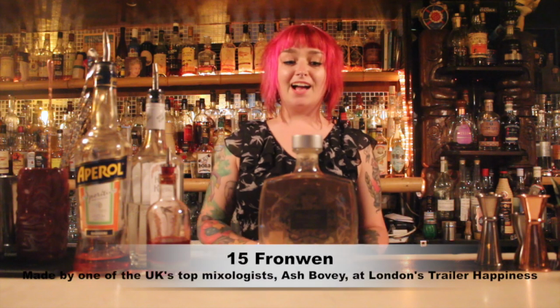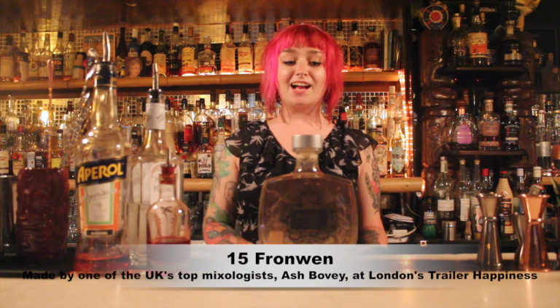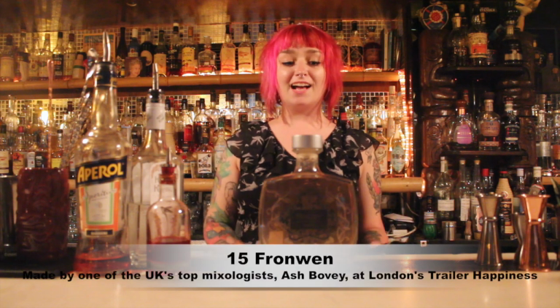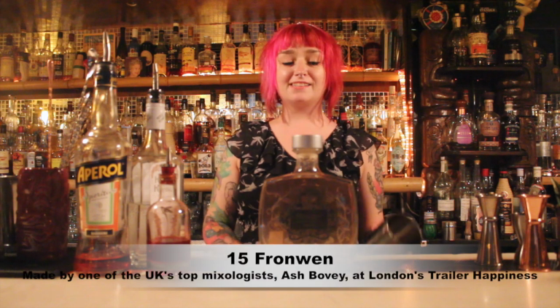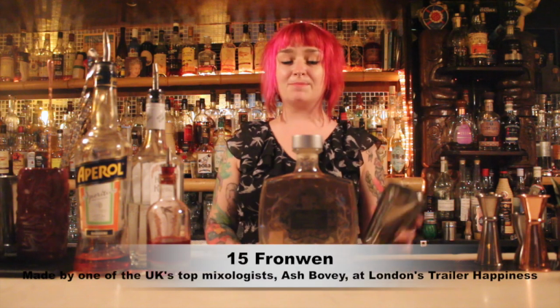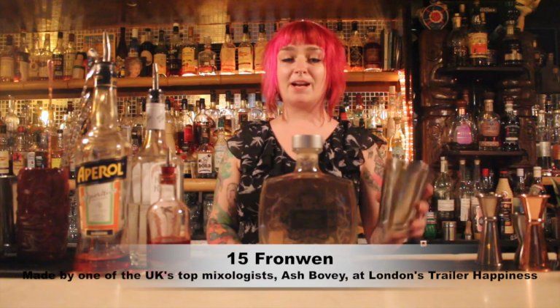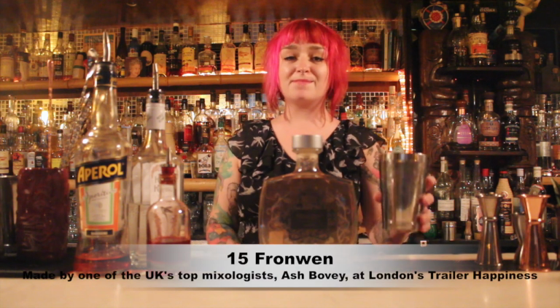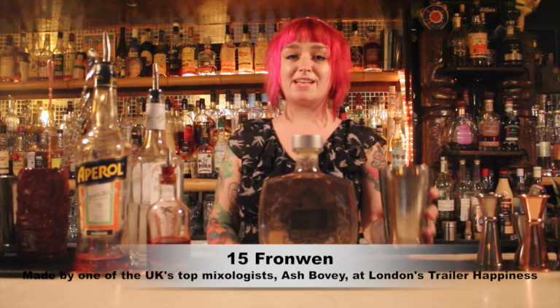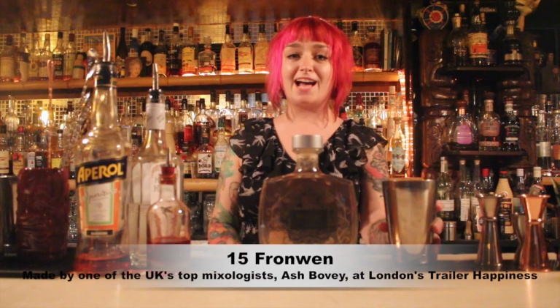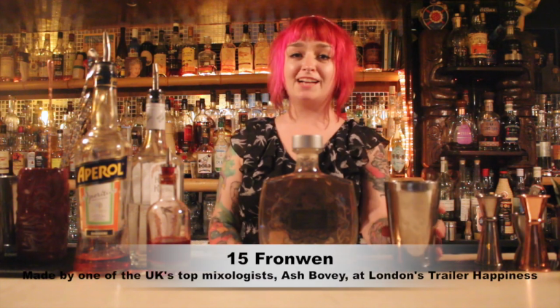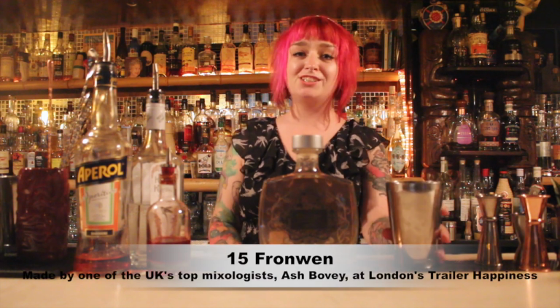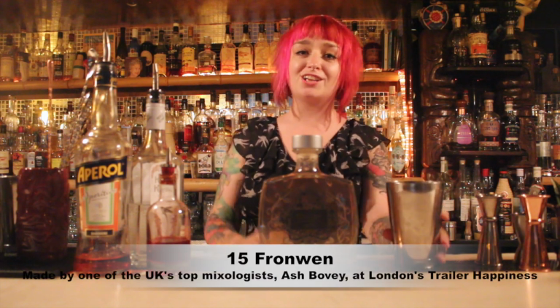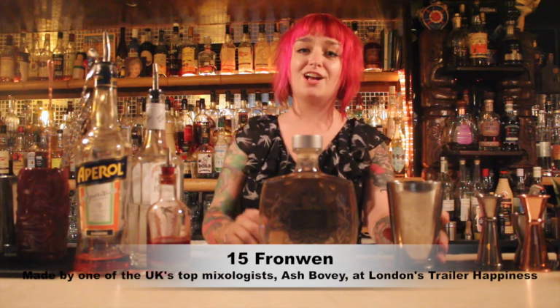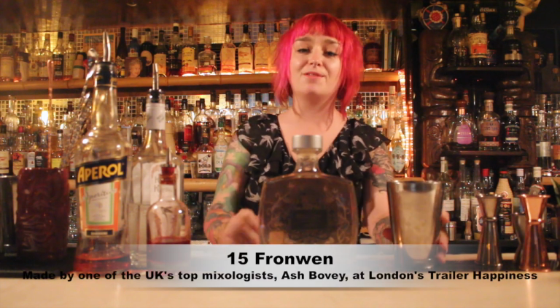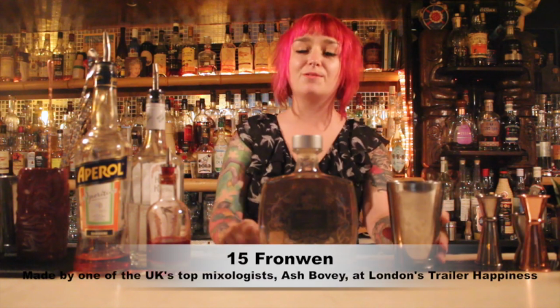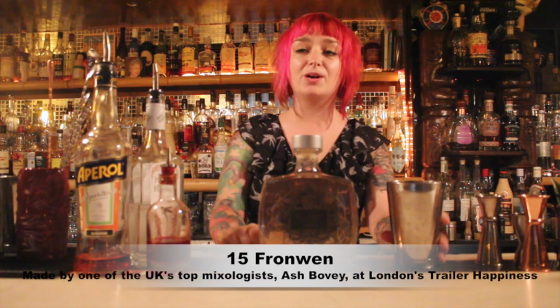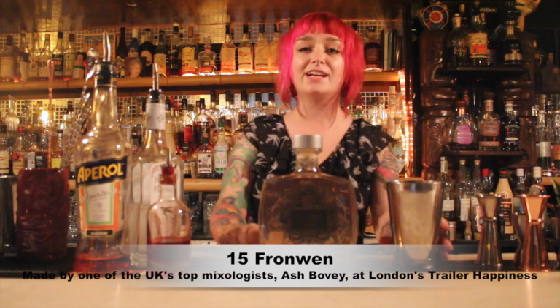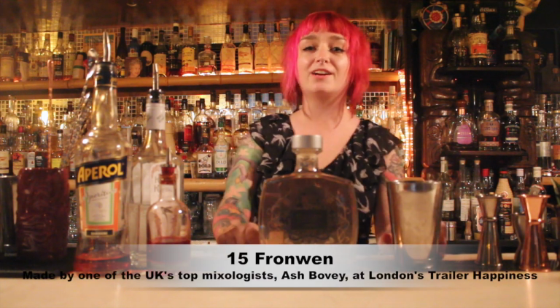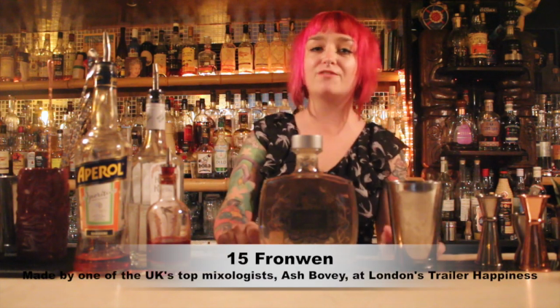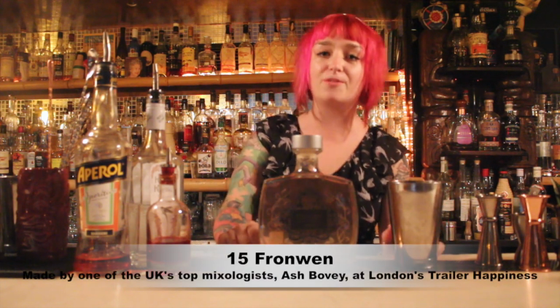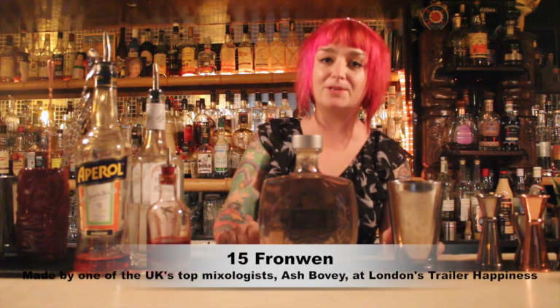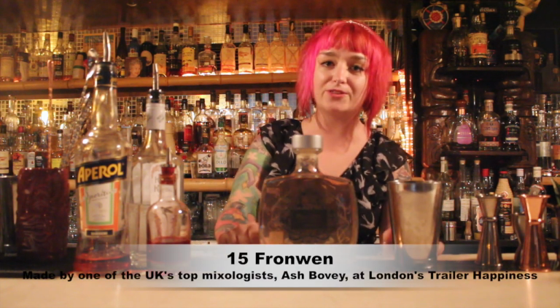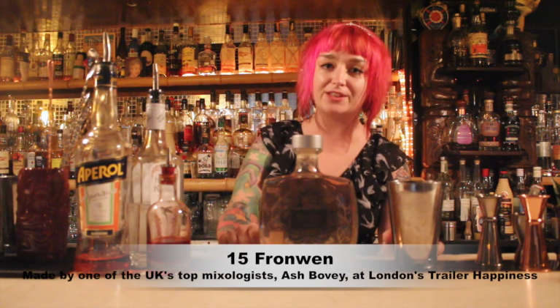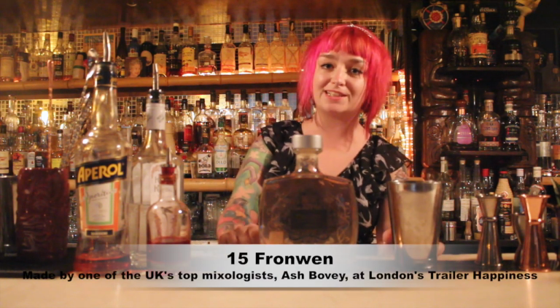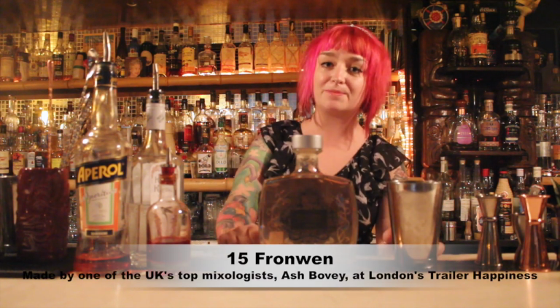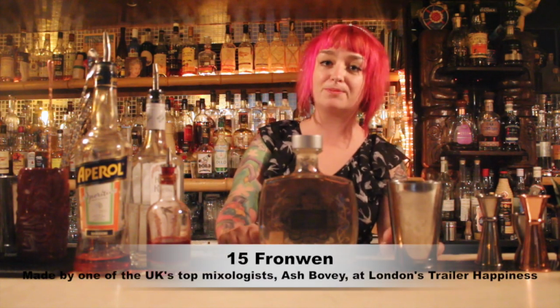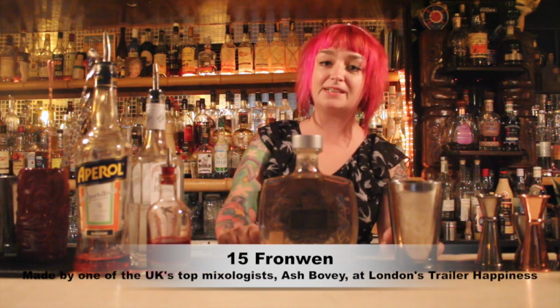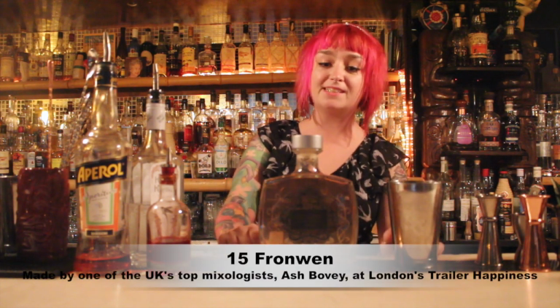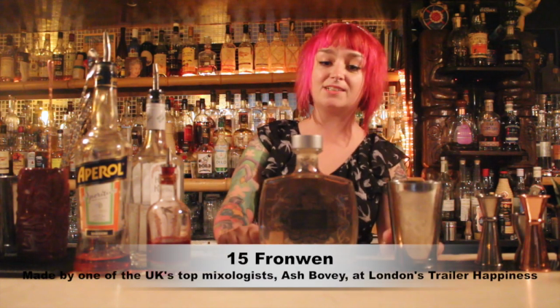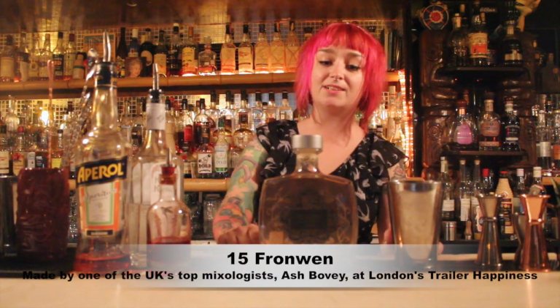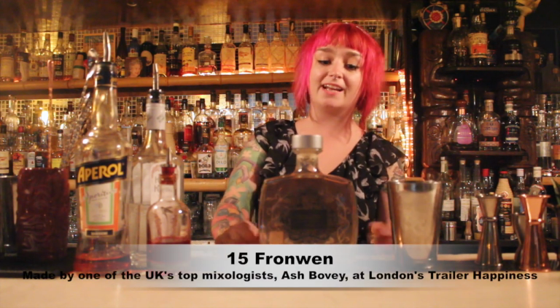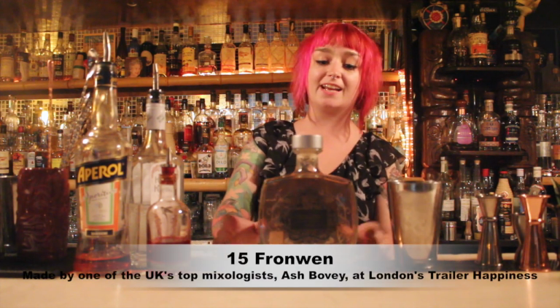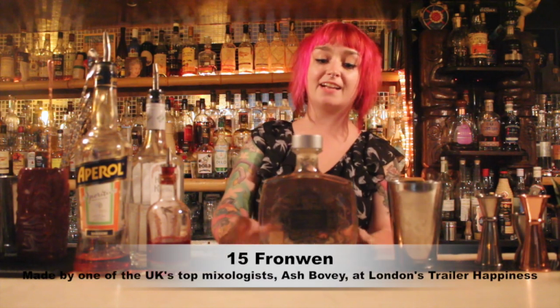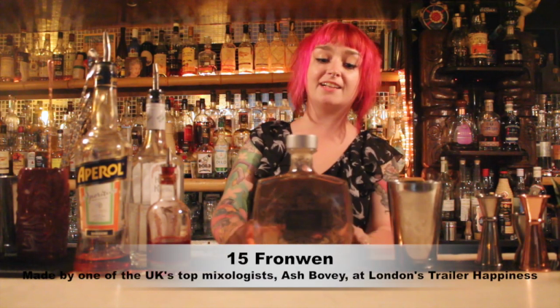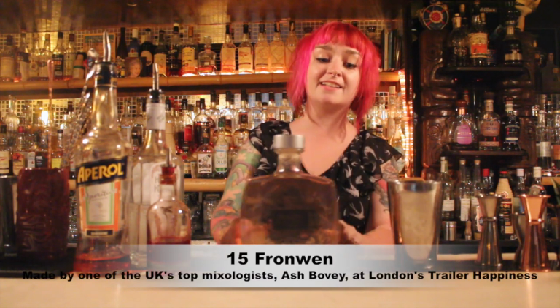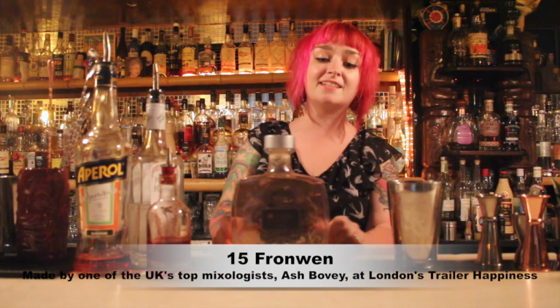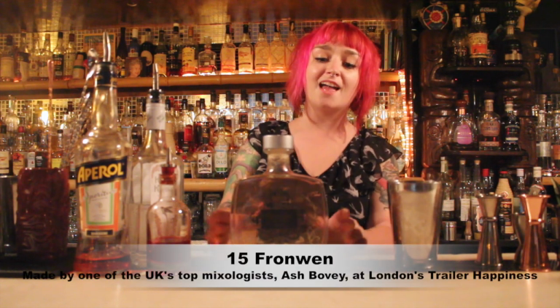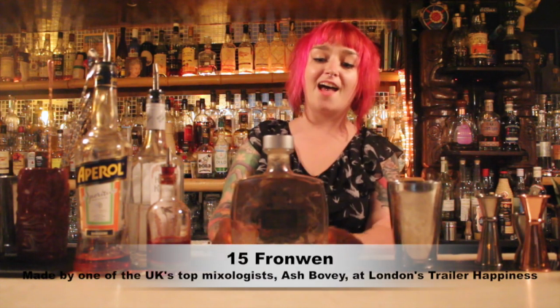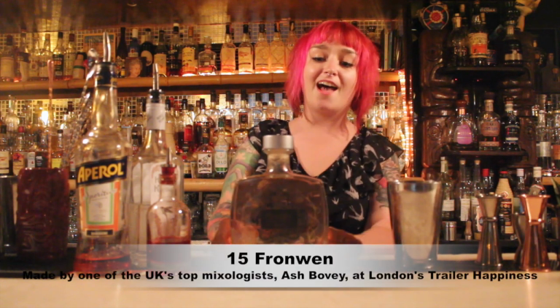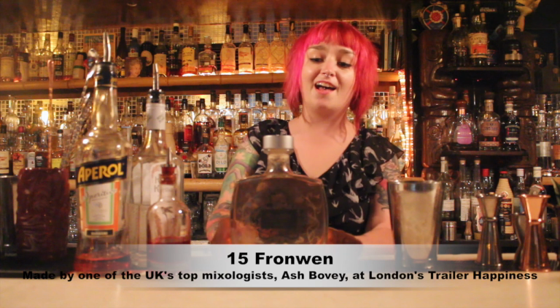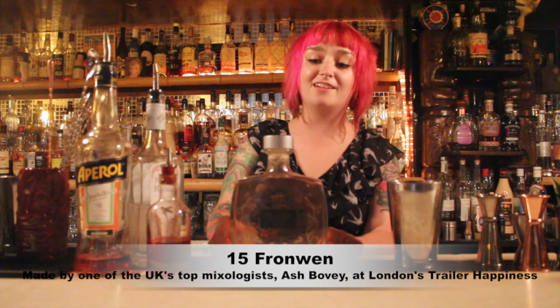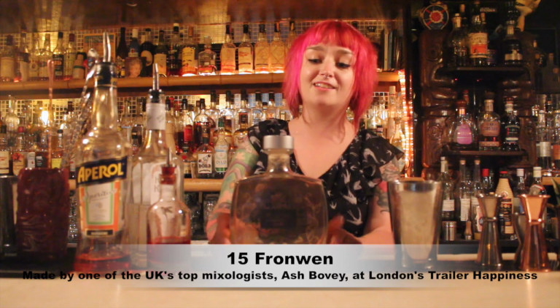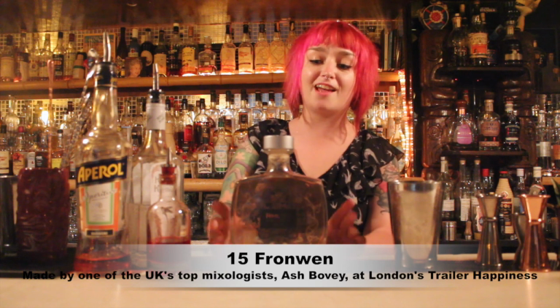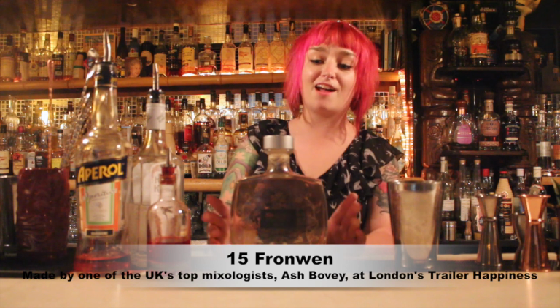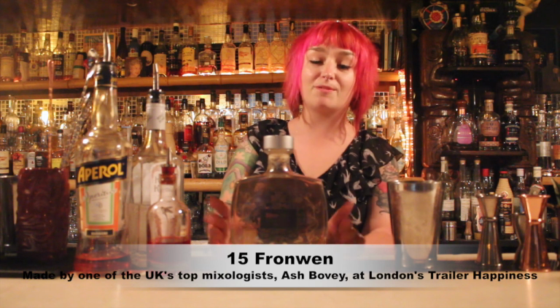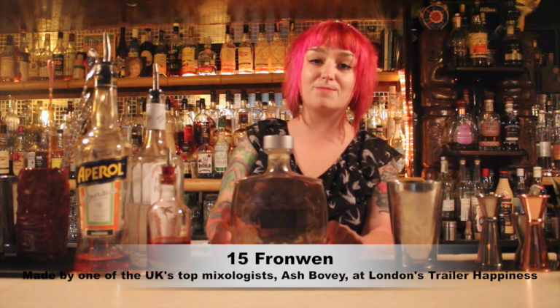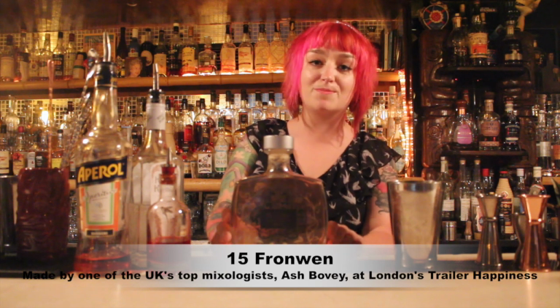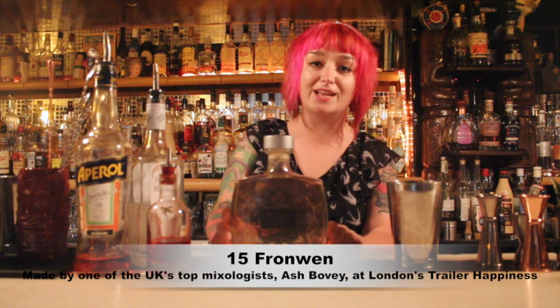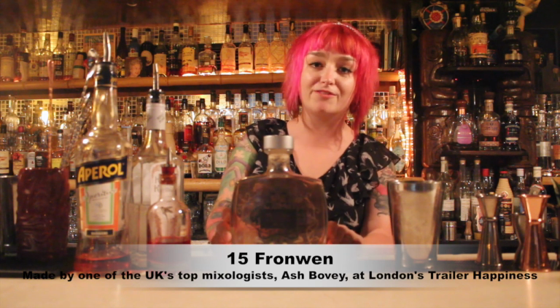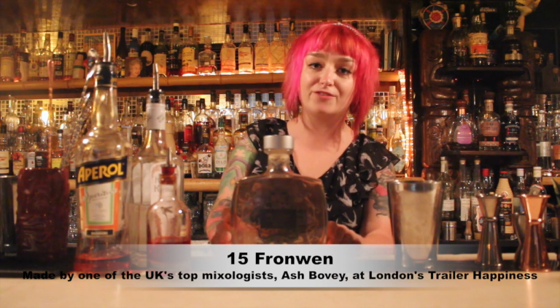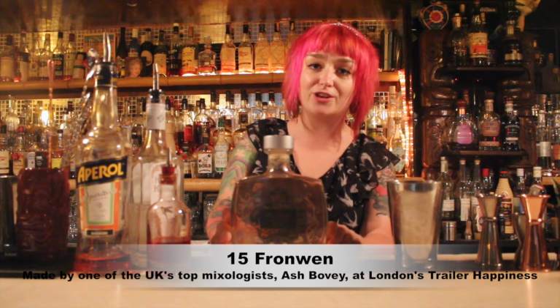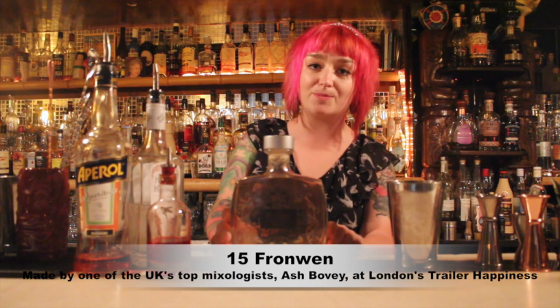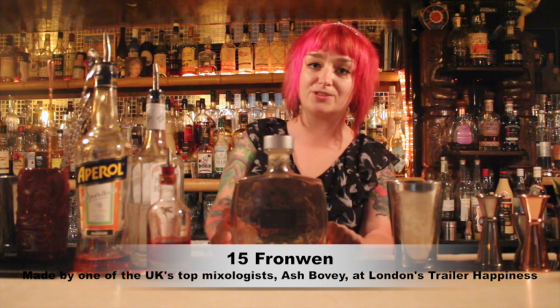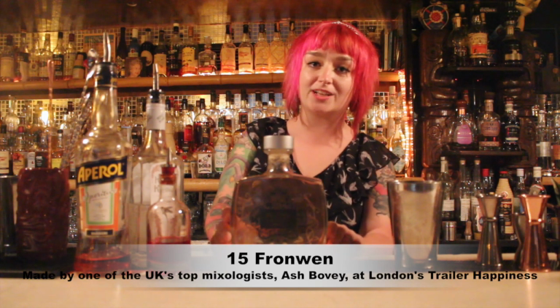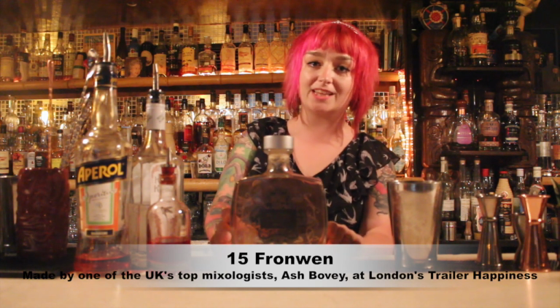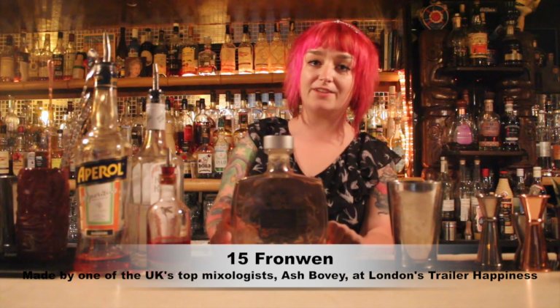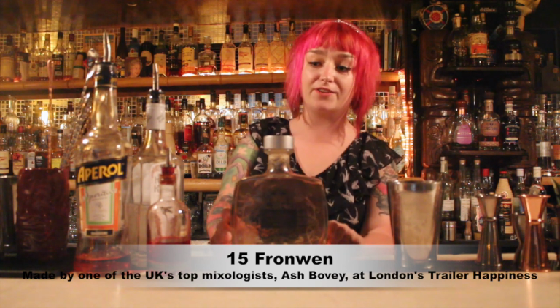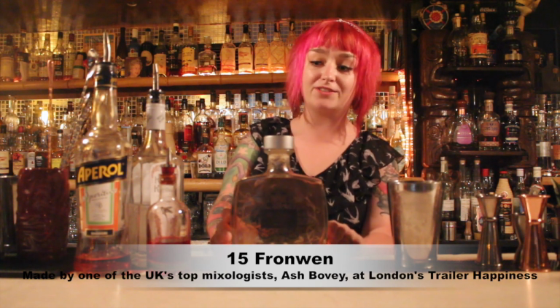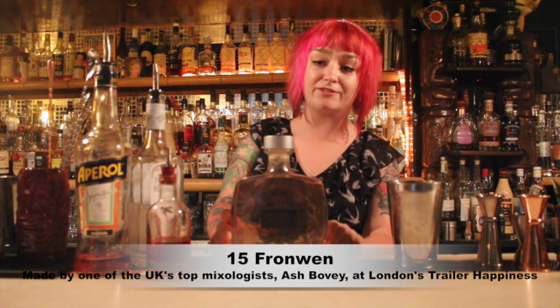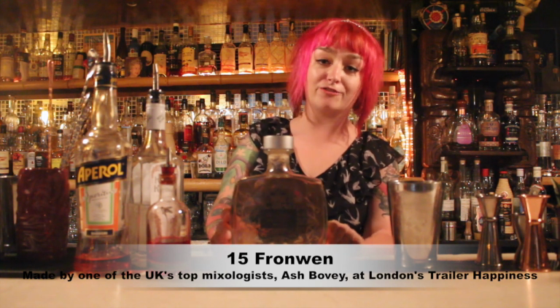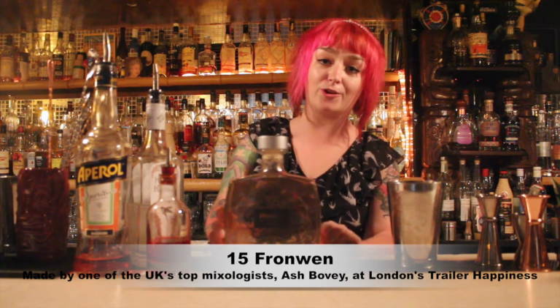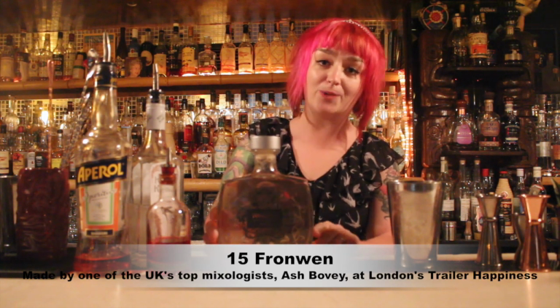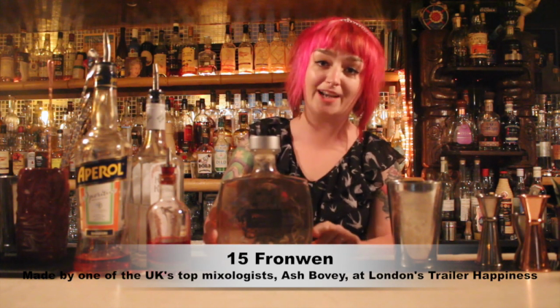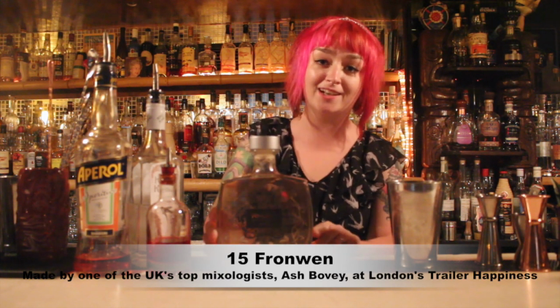Hi guys, my name's Ash and I'm working over at the Milk Thistle in Bristol in England. Today I'm going to be making for you my drink, the Fifteen Frond Nguyen.